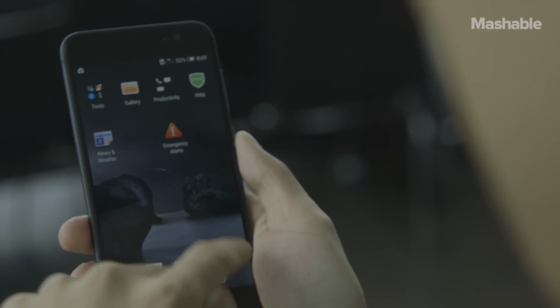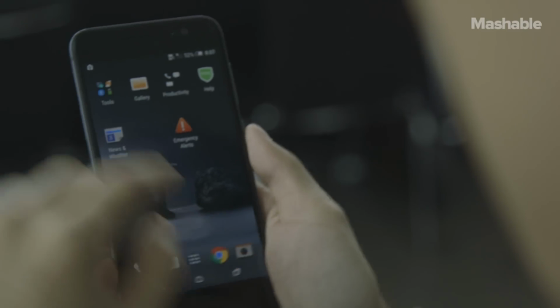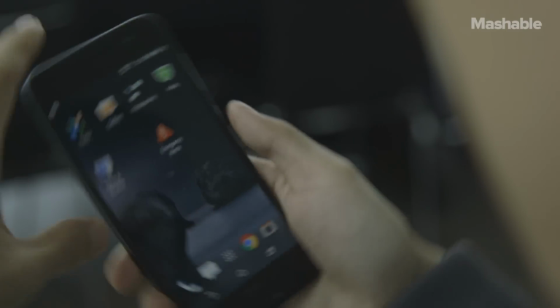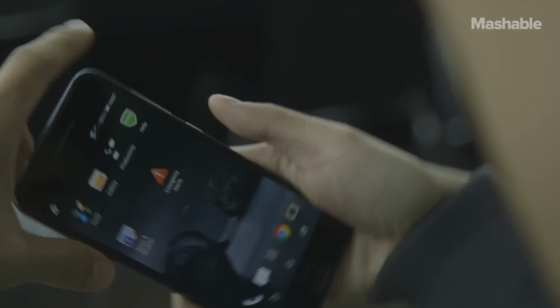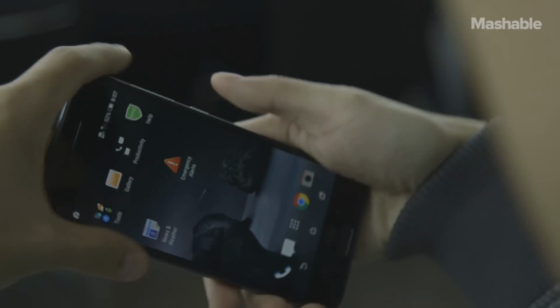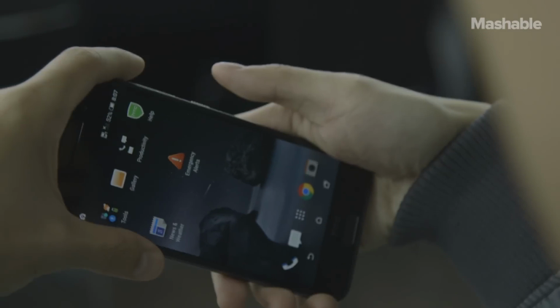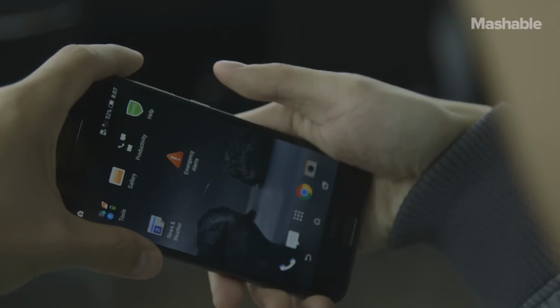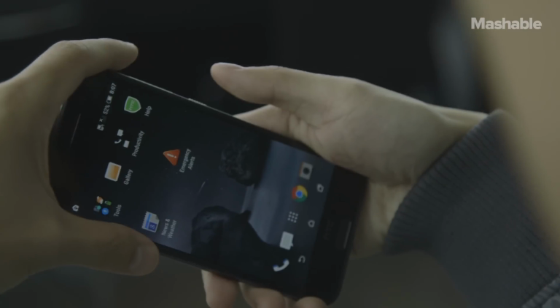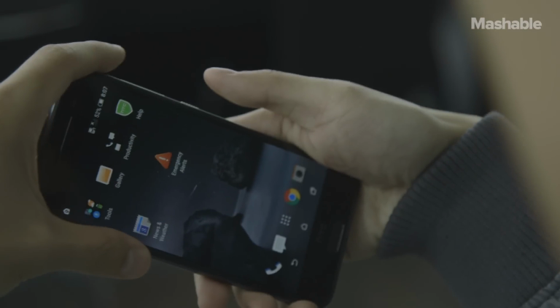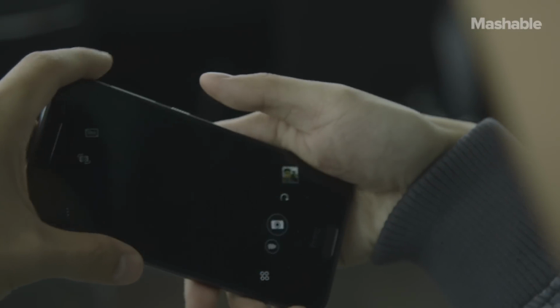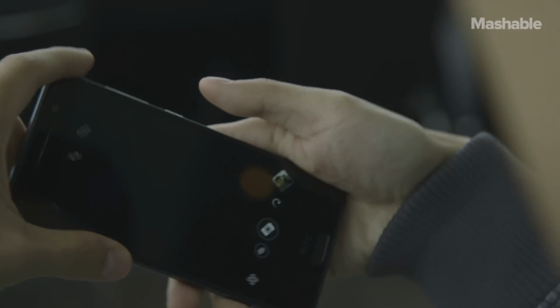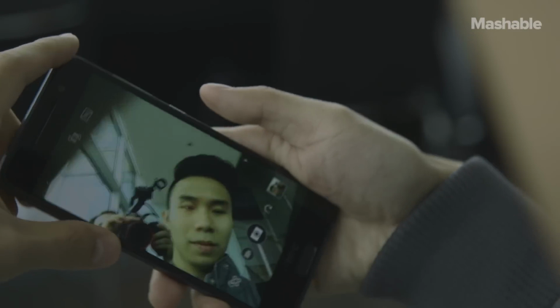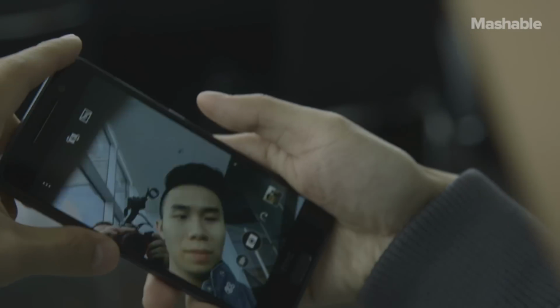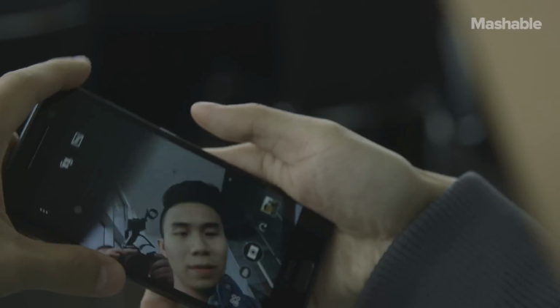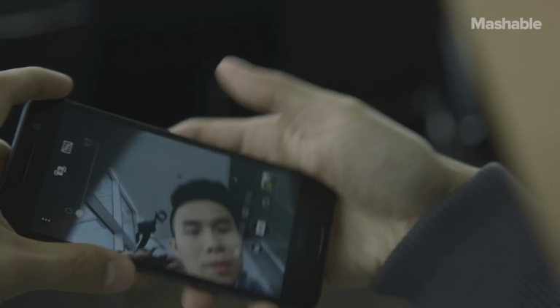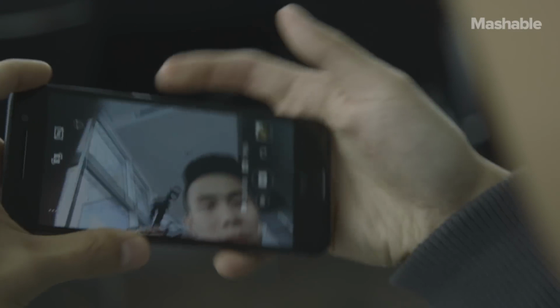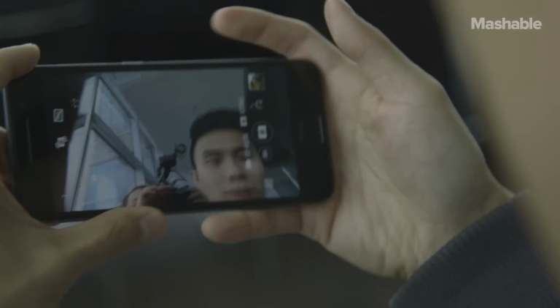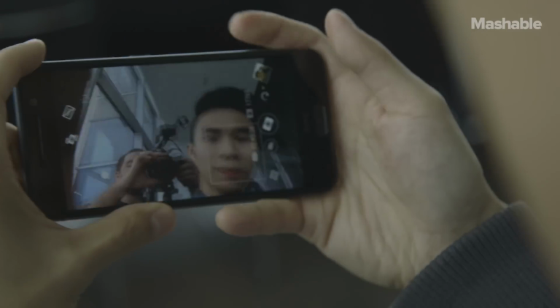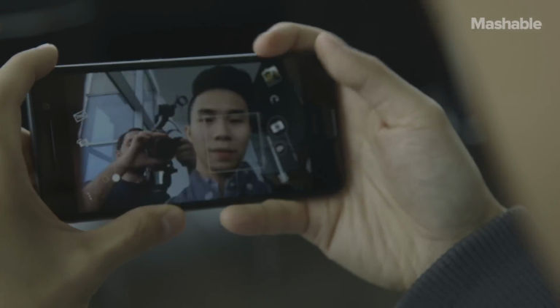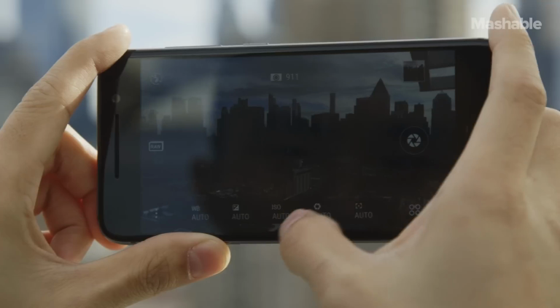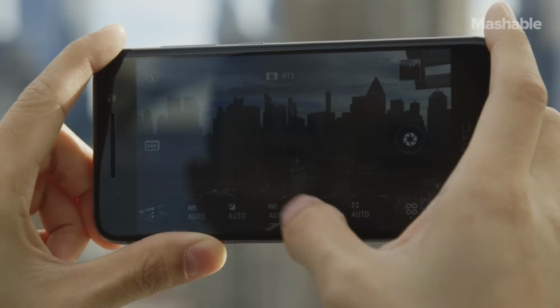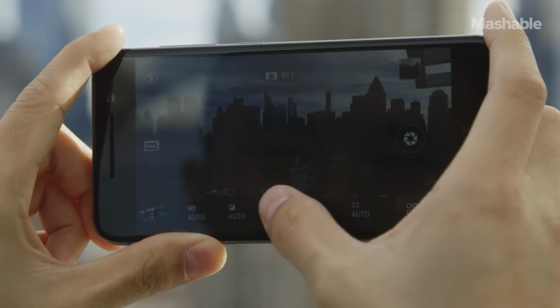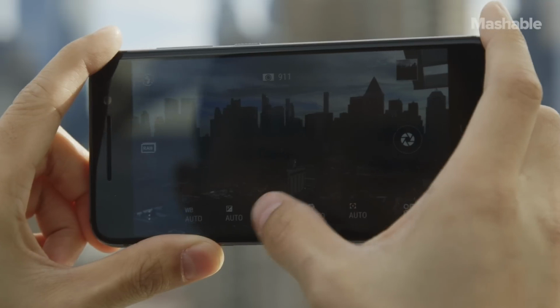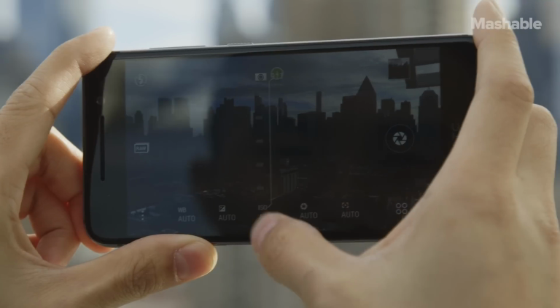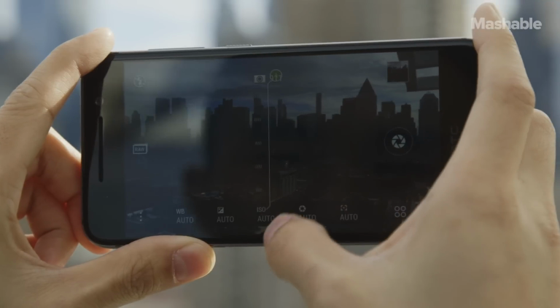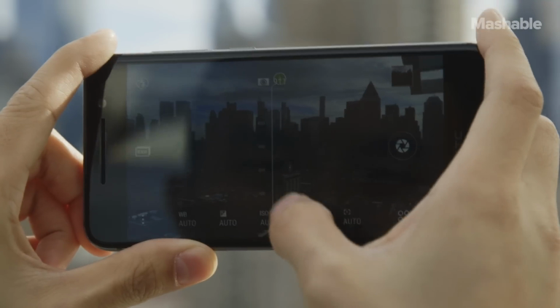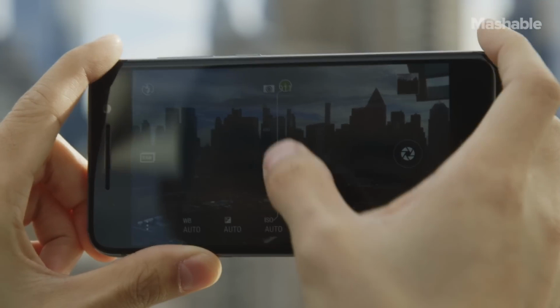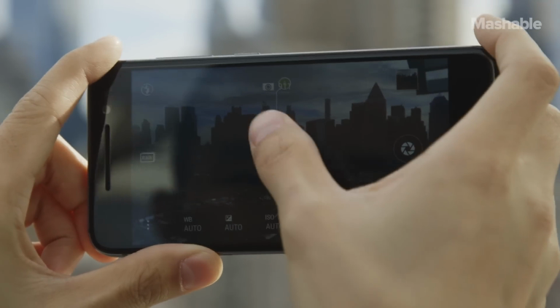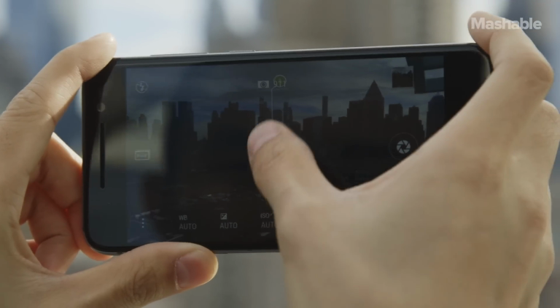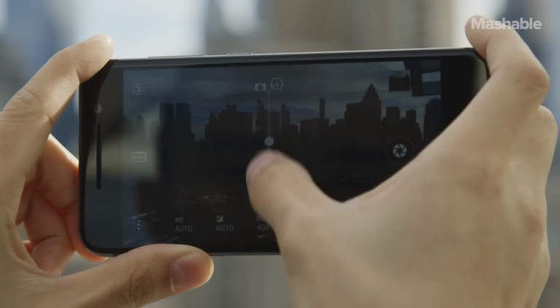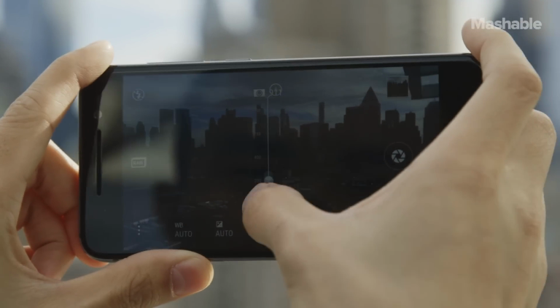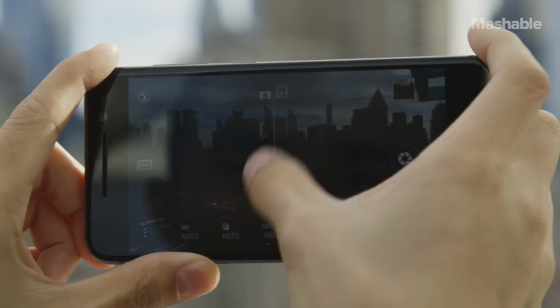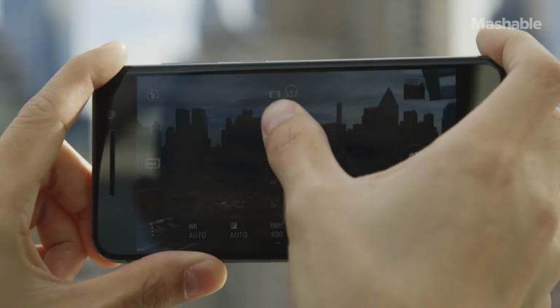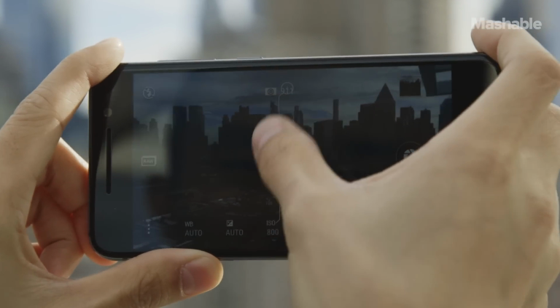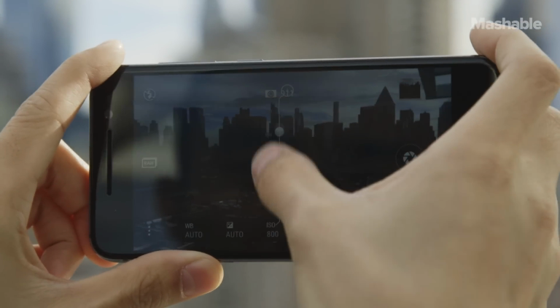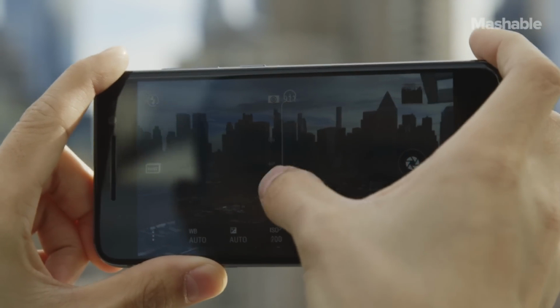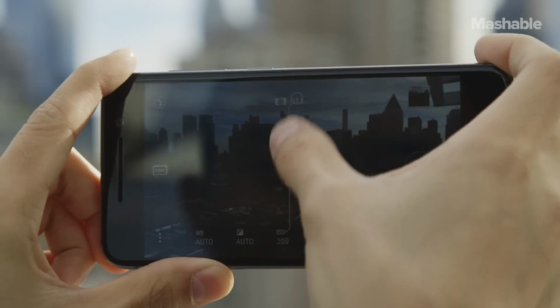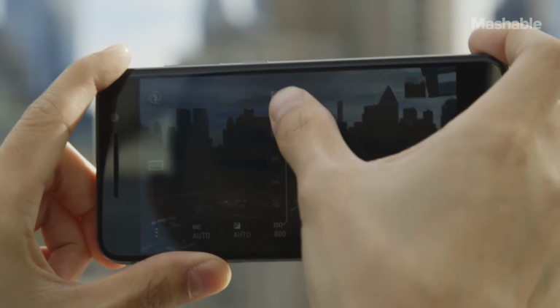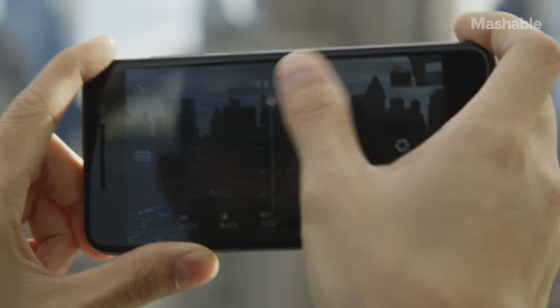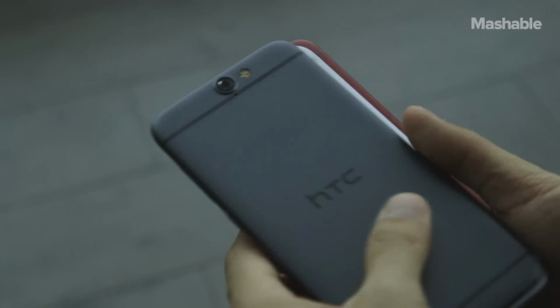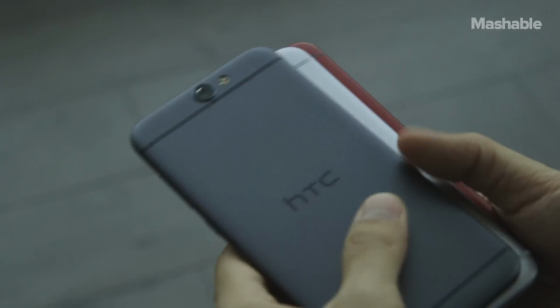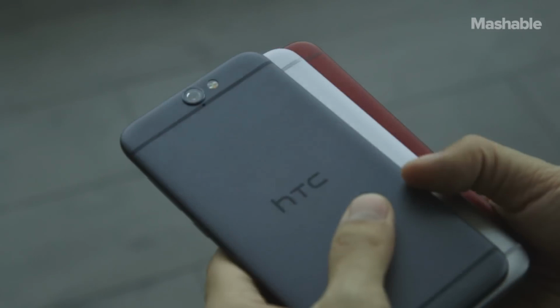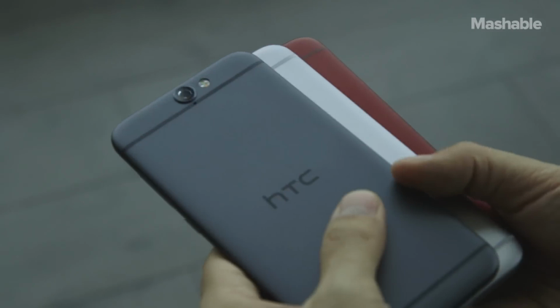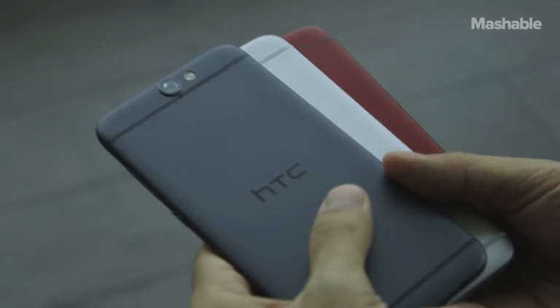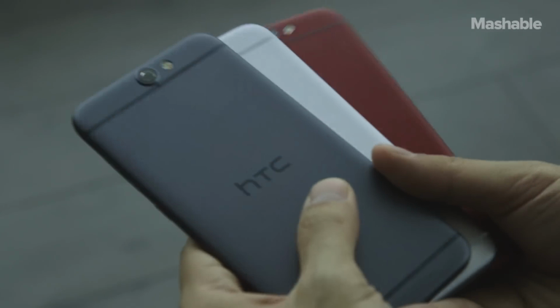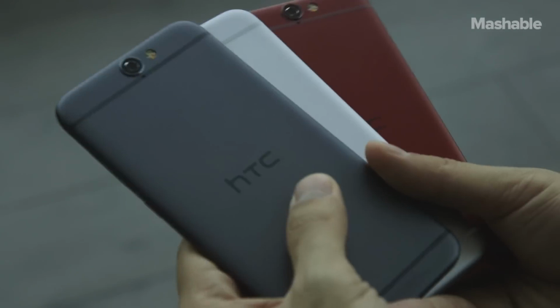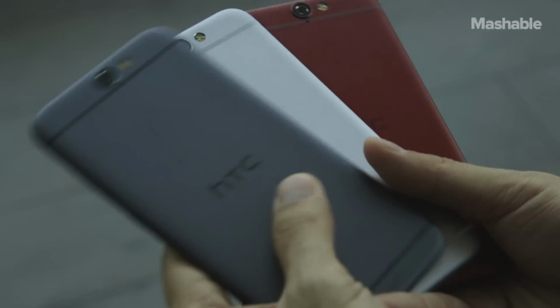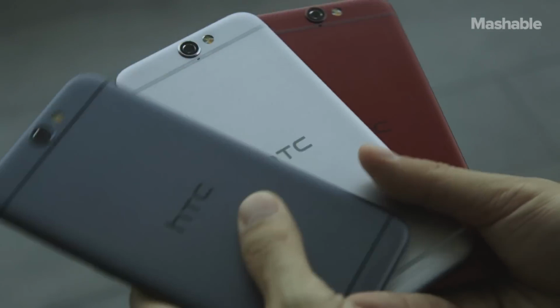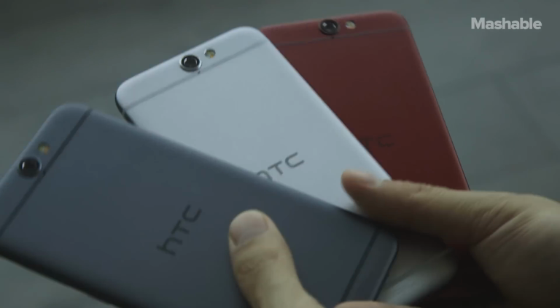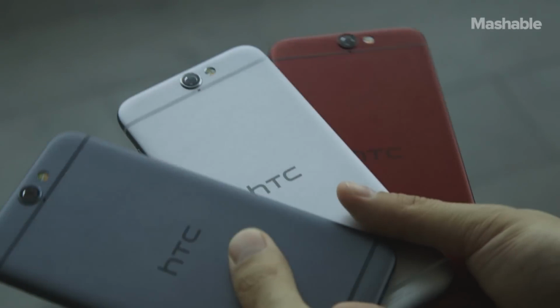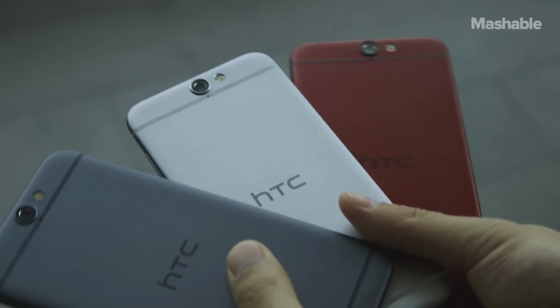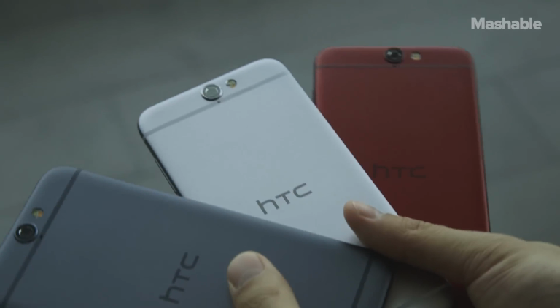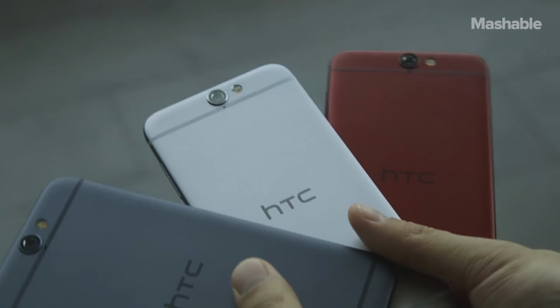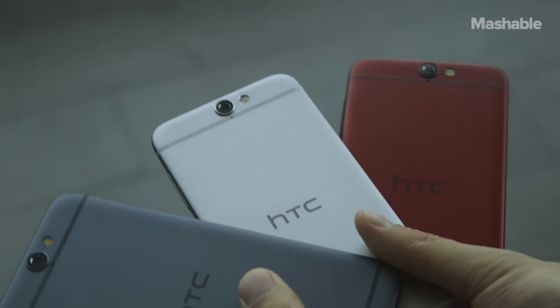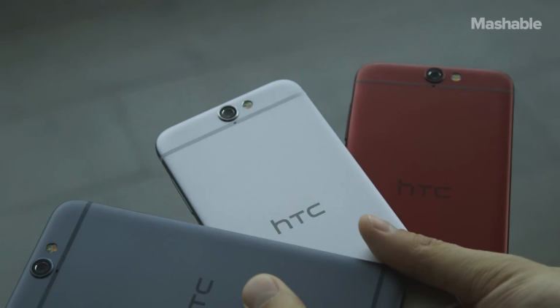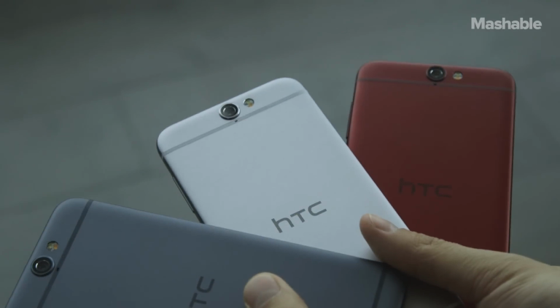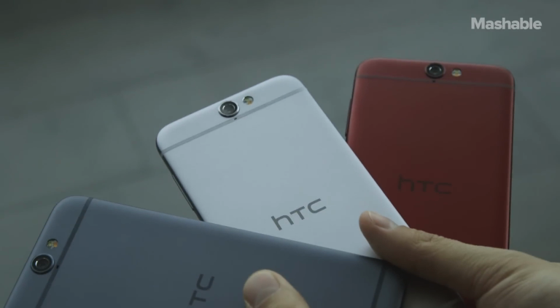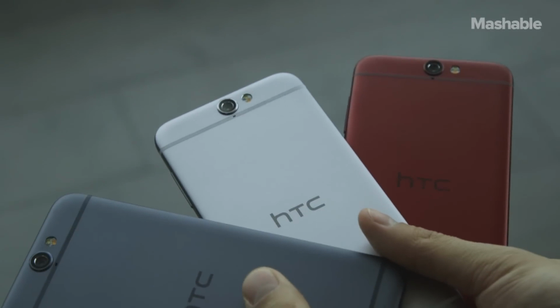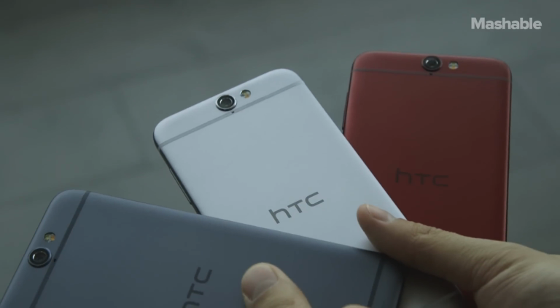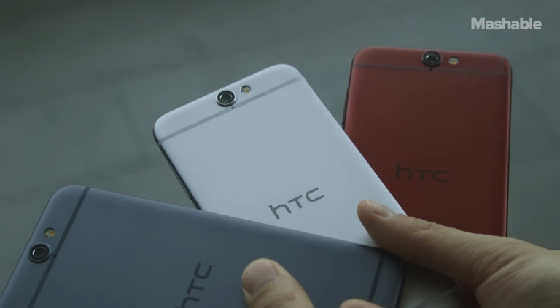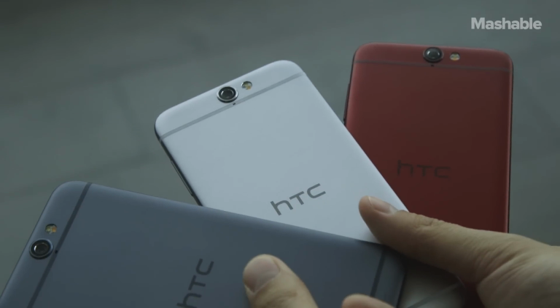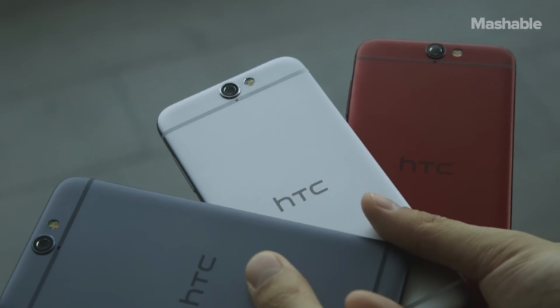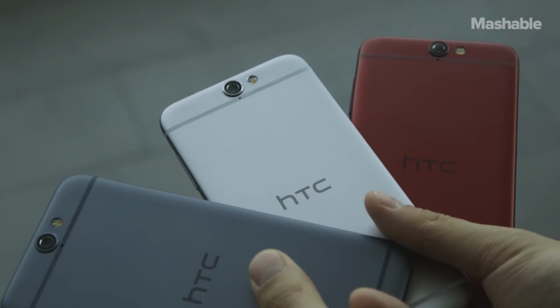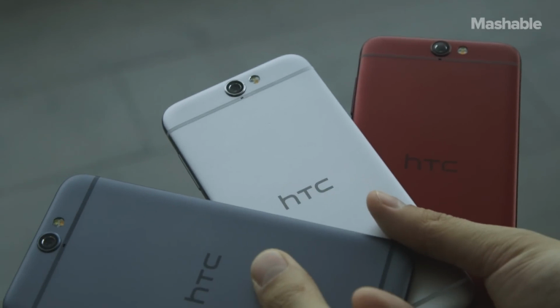No word on exact pricing for the 1A9, but HTC says it'll be very affordable. The phone will be available by the end of October.